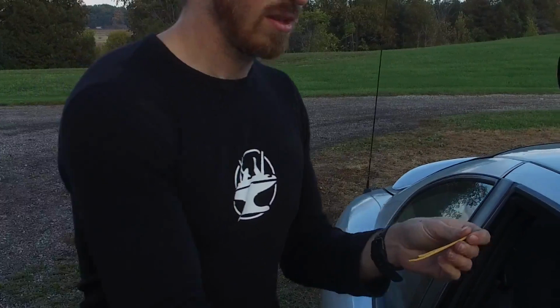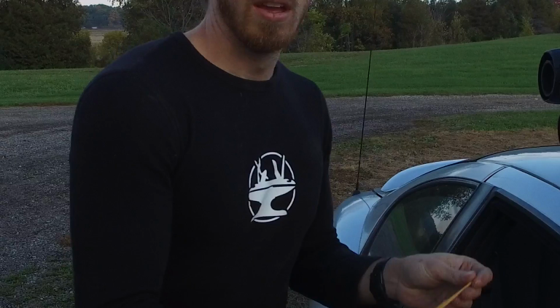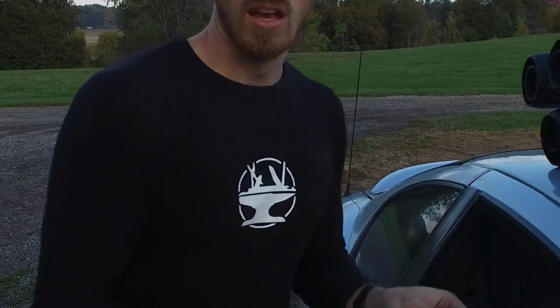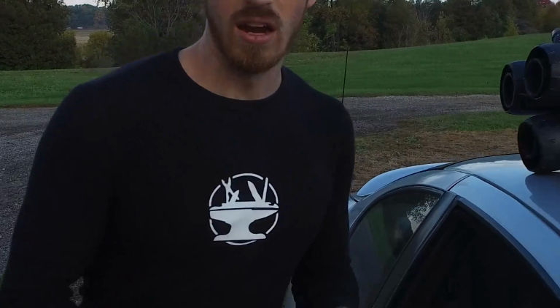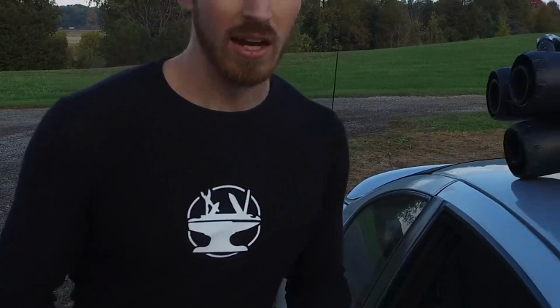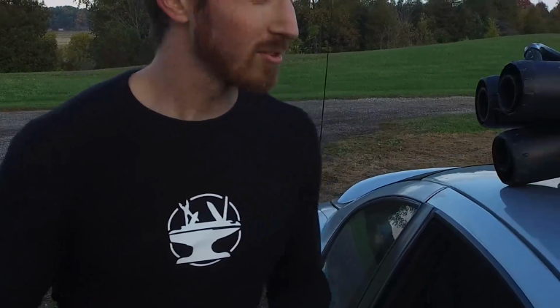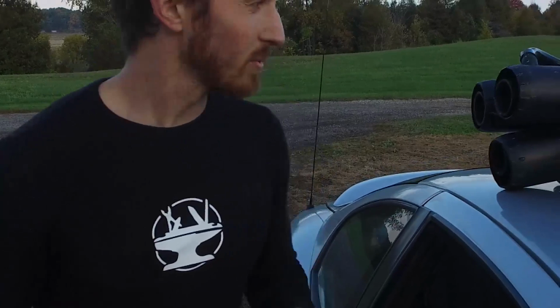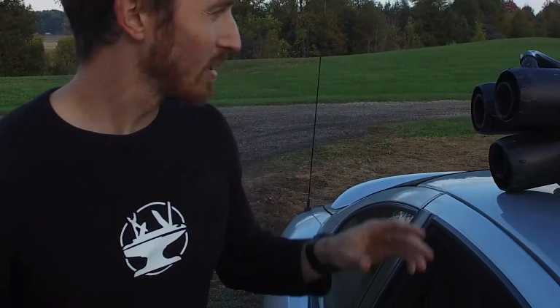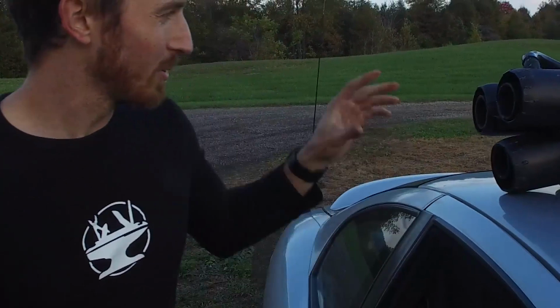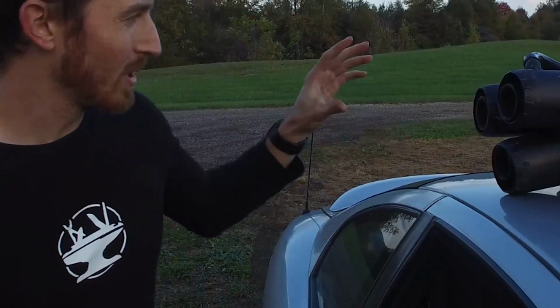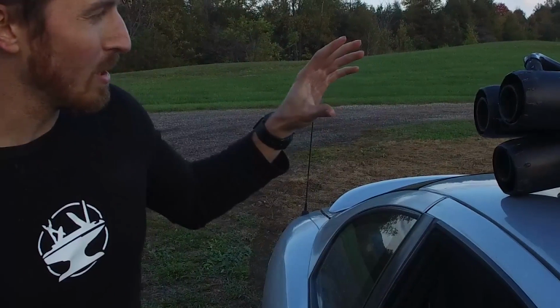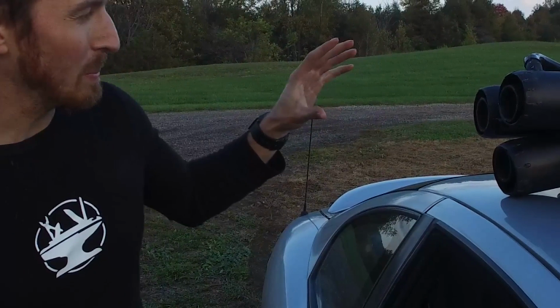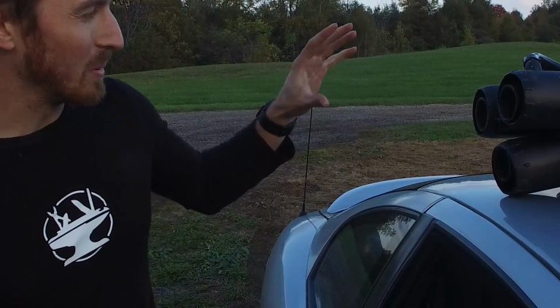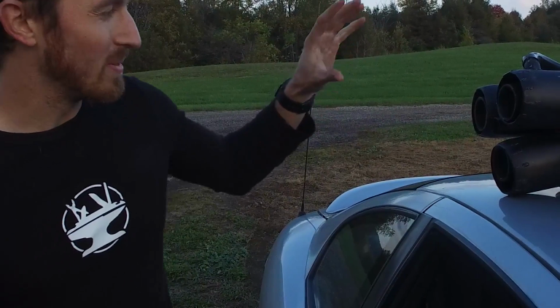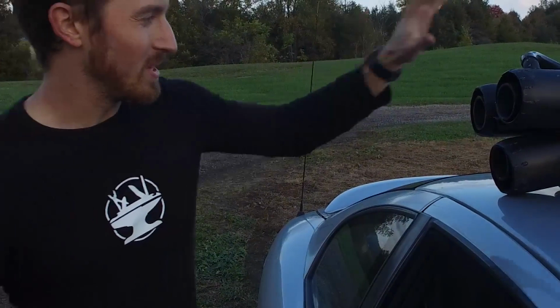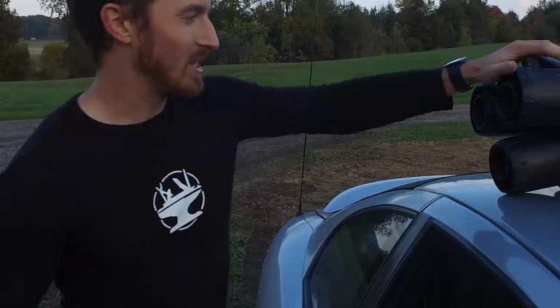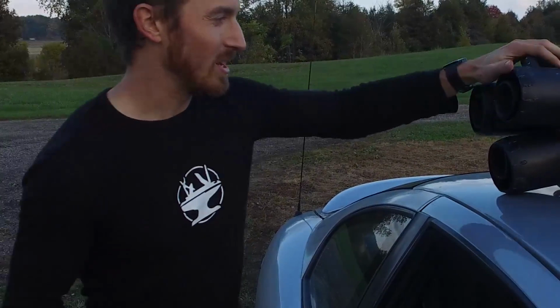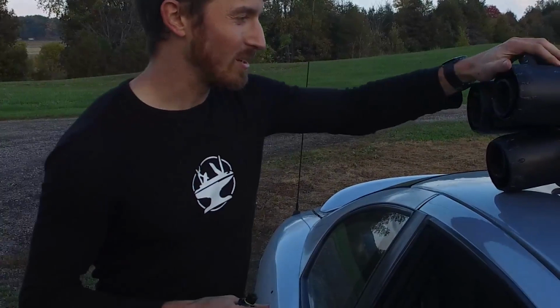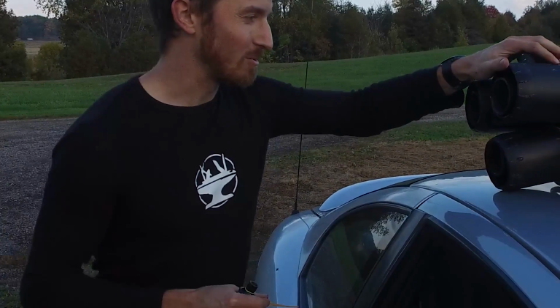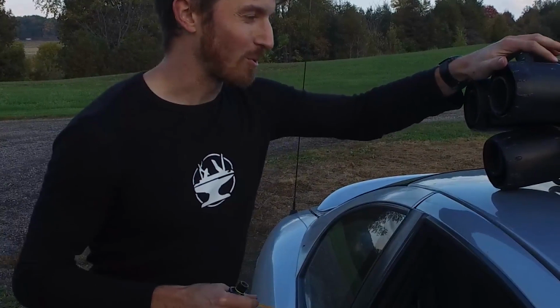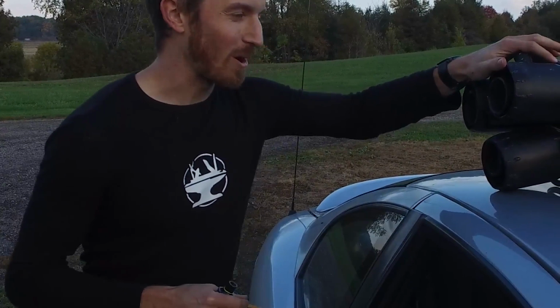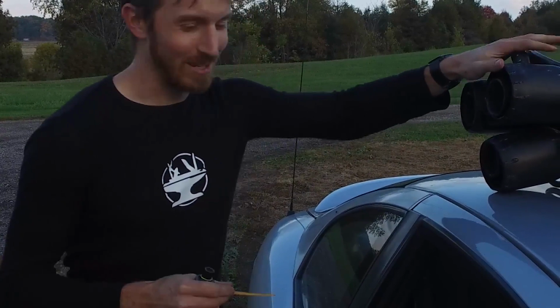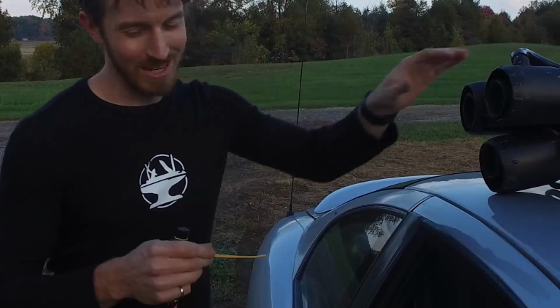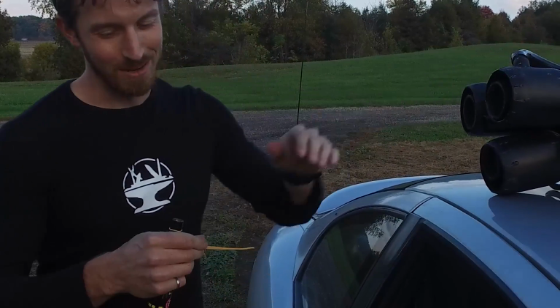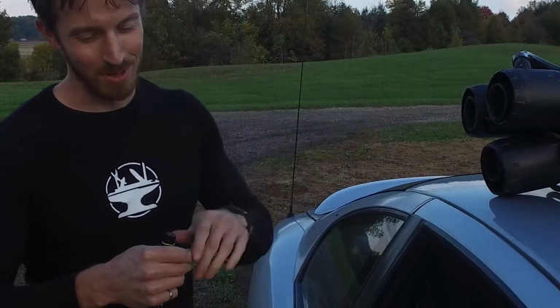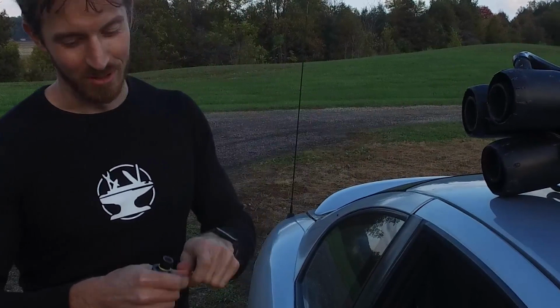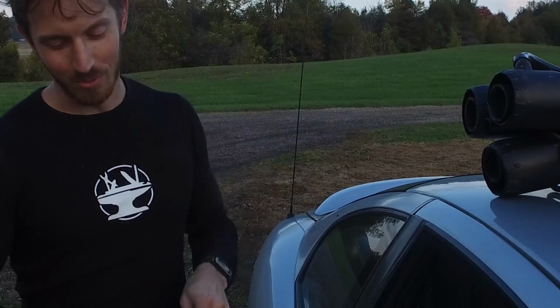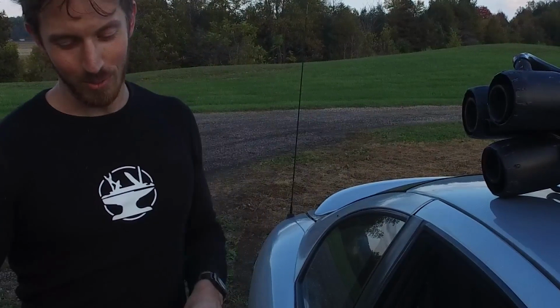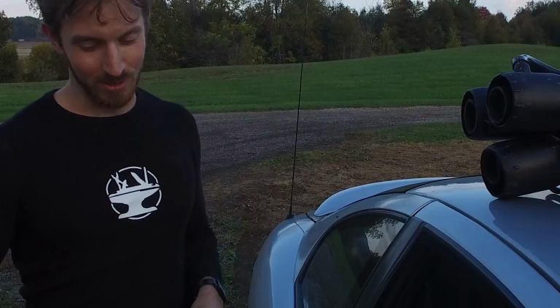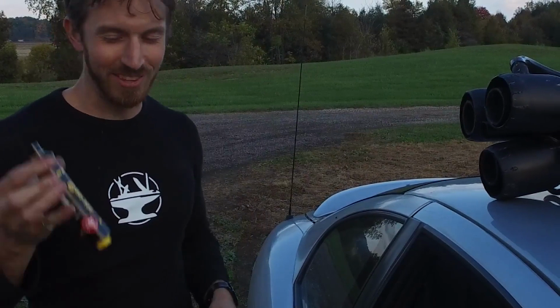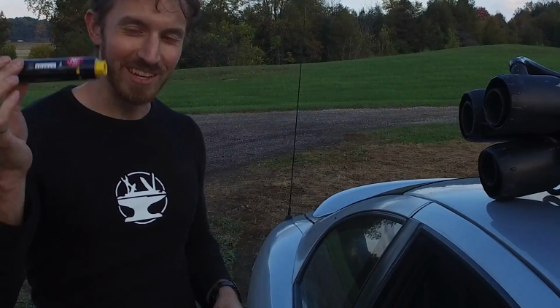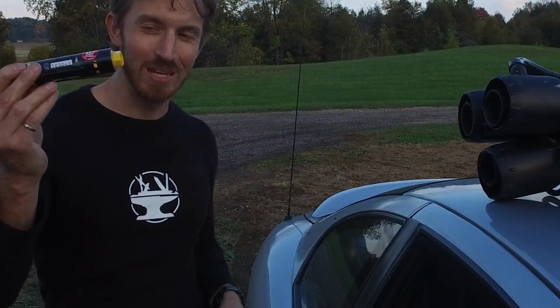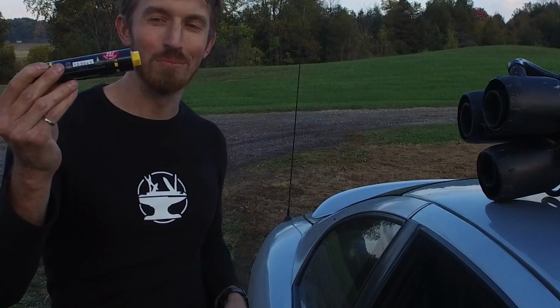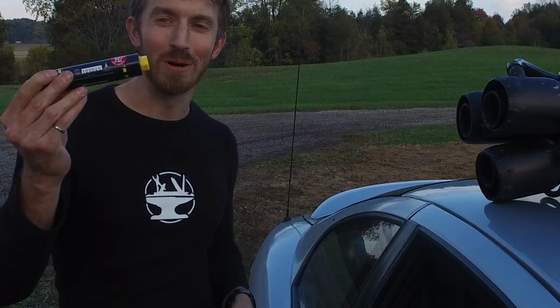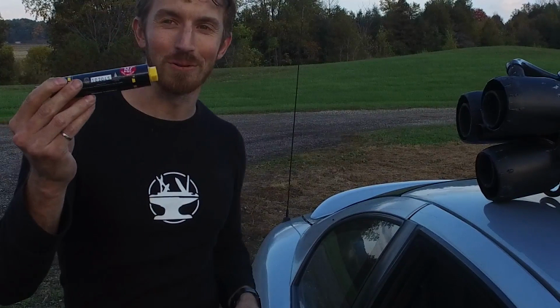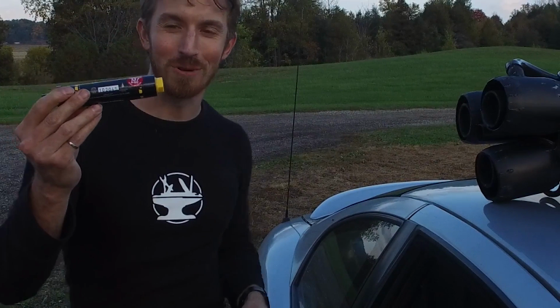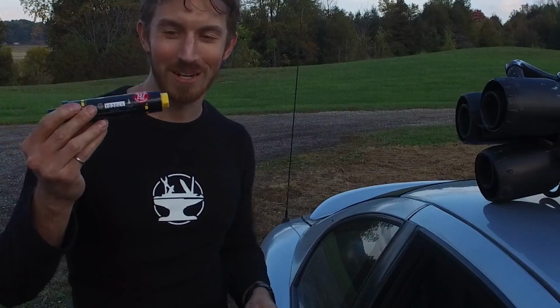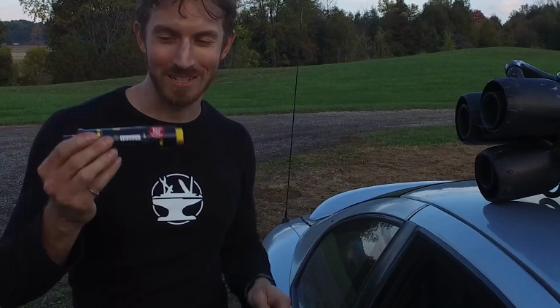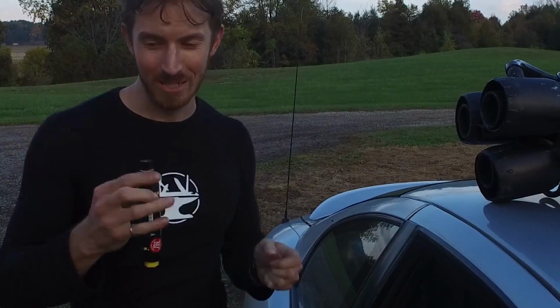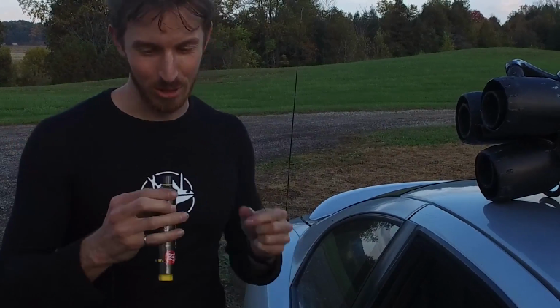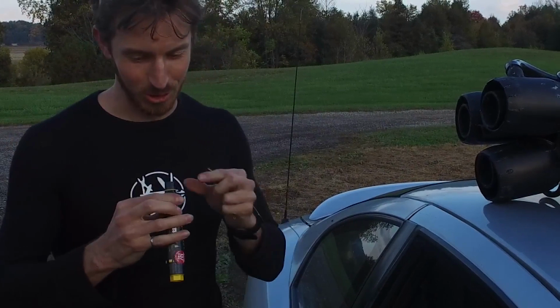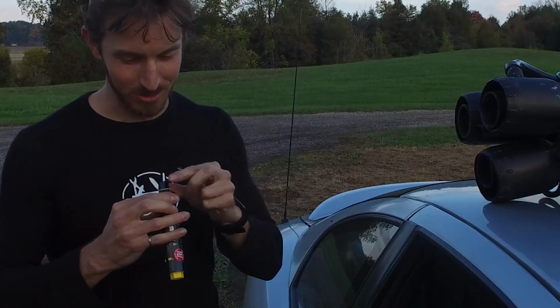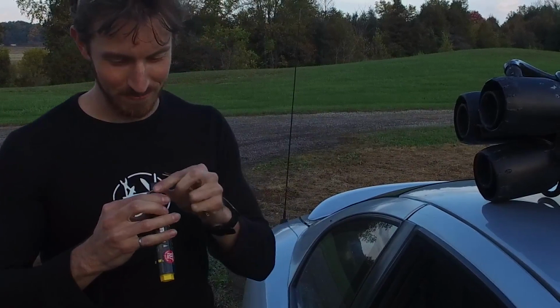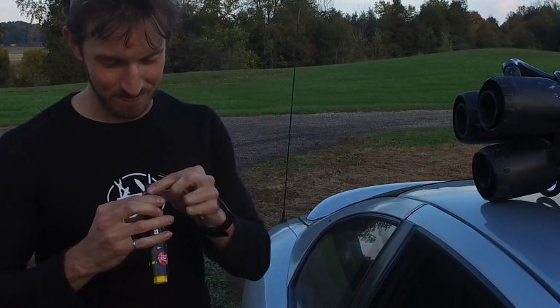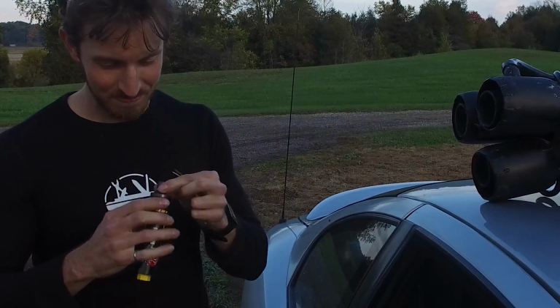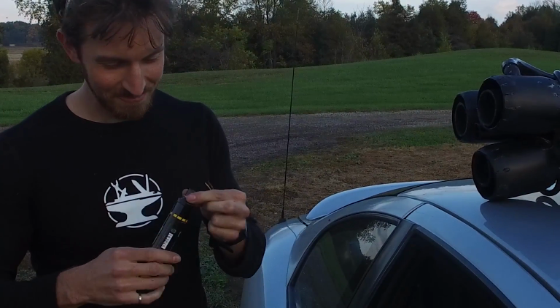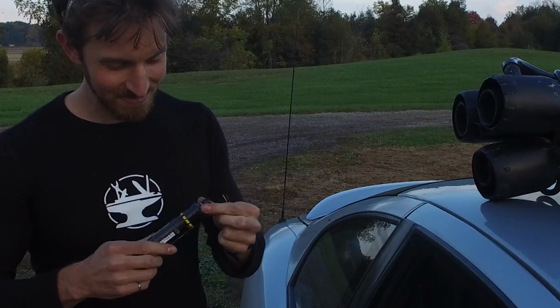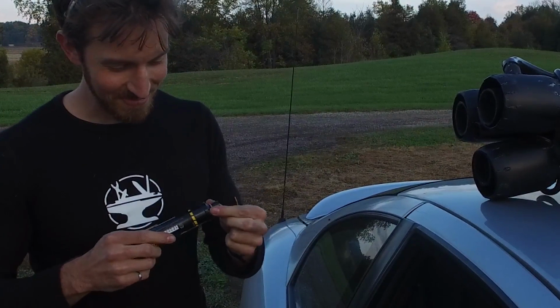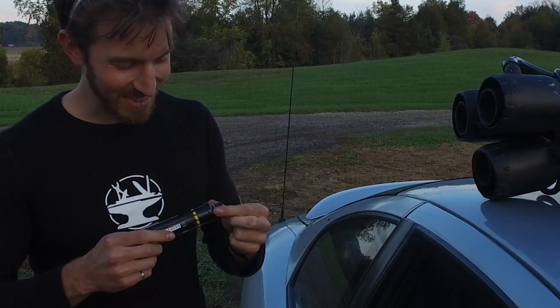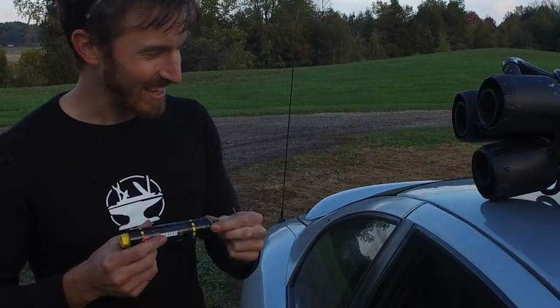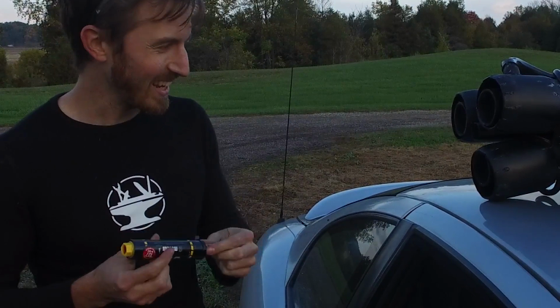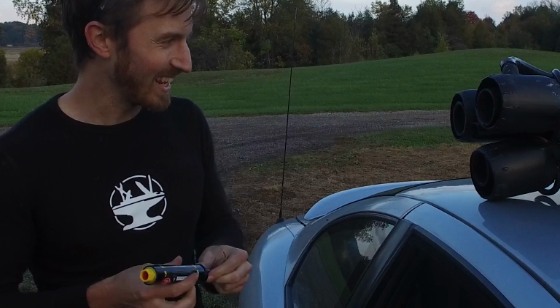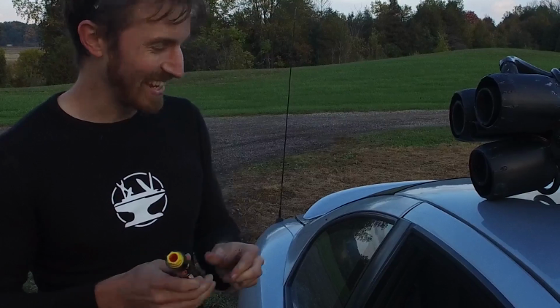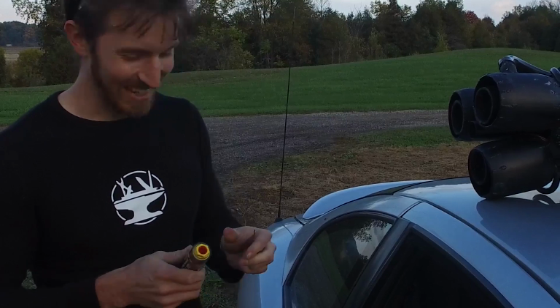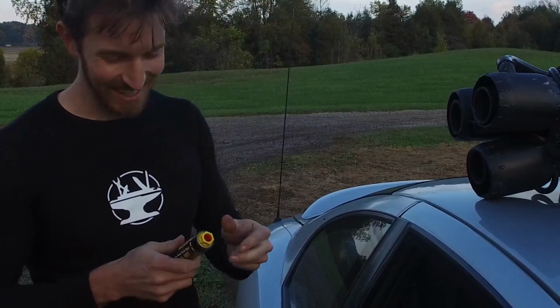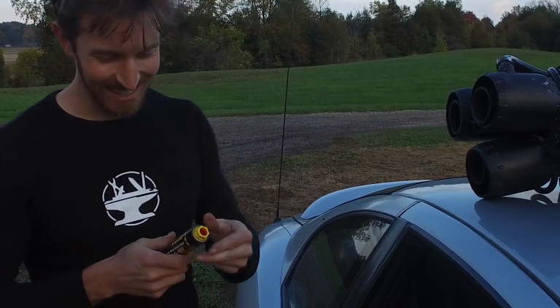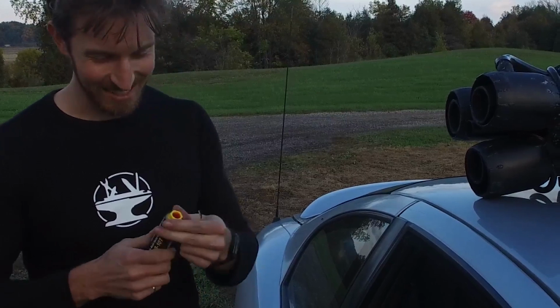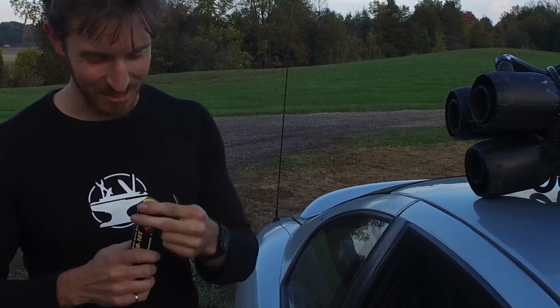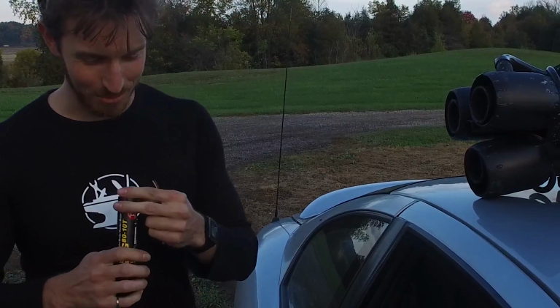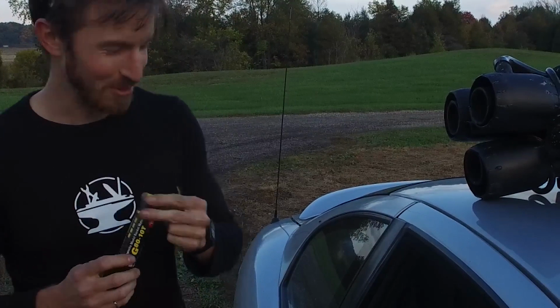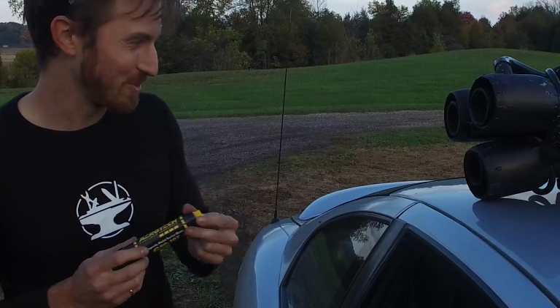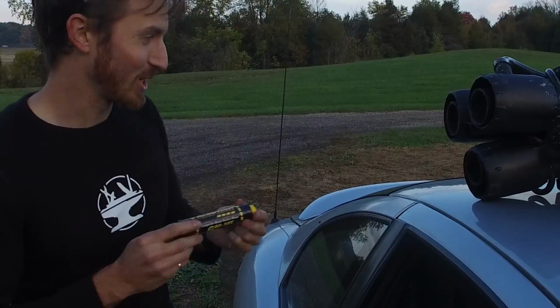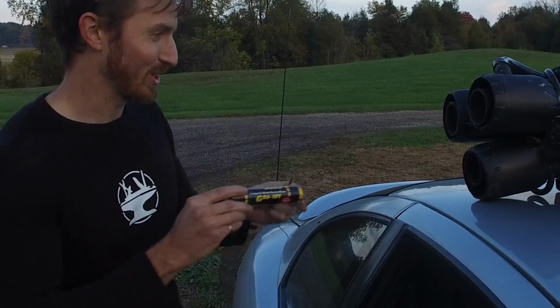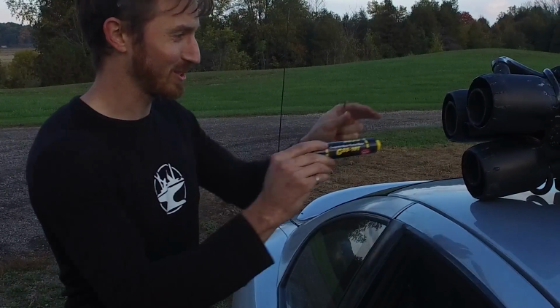All right, so we're loading up the rocket hammer with a model rocket engine. This is pretty ridiculous.